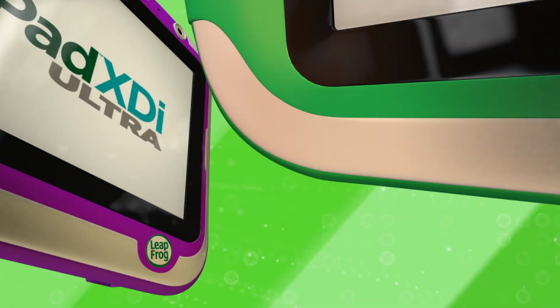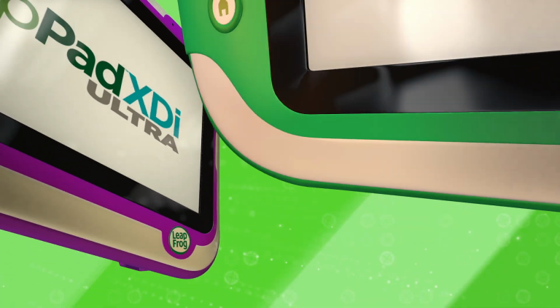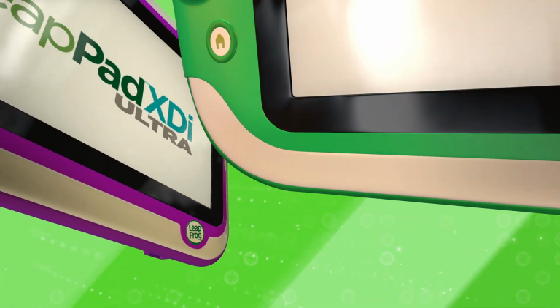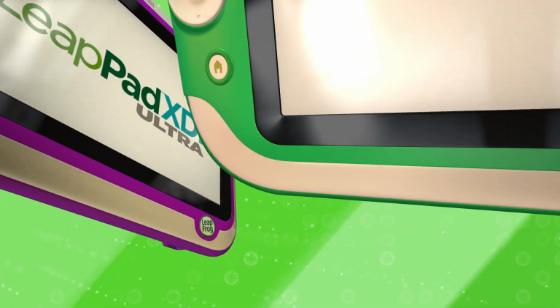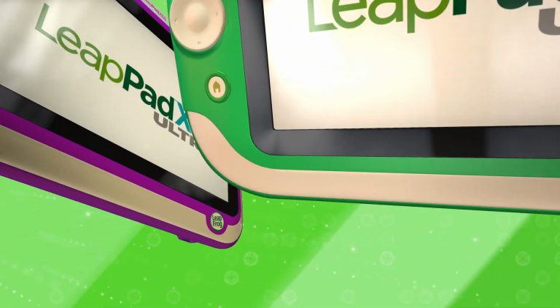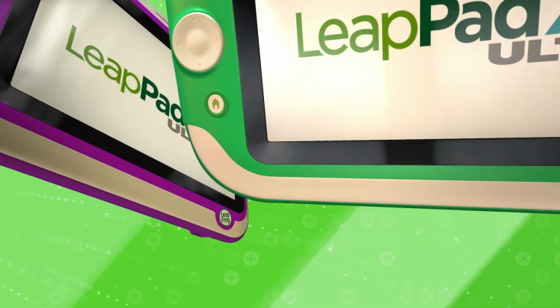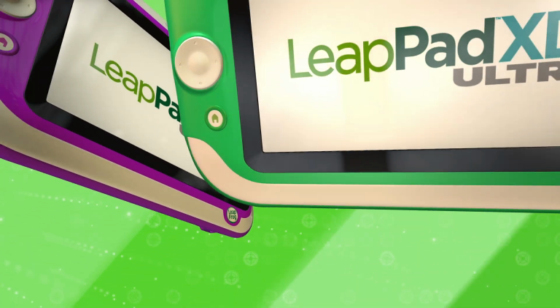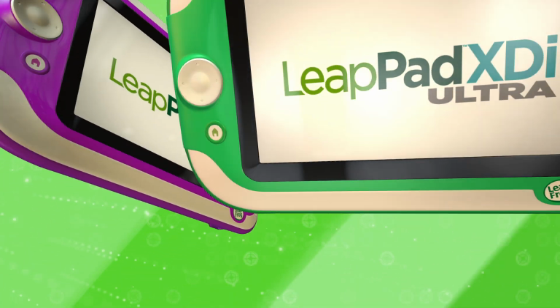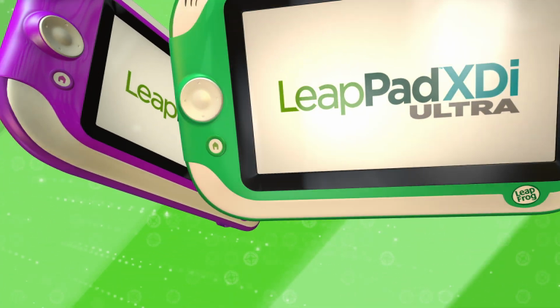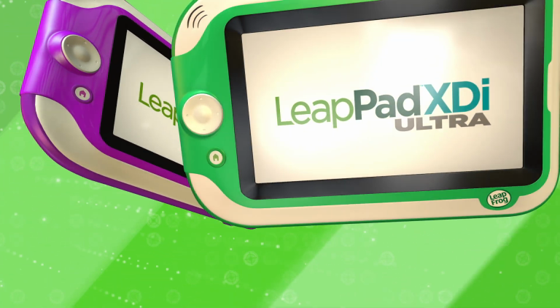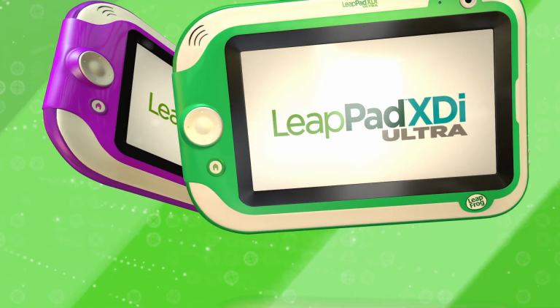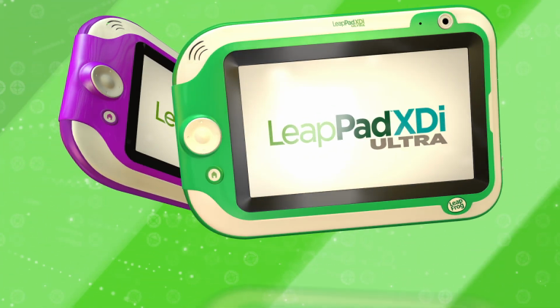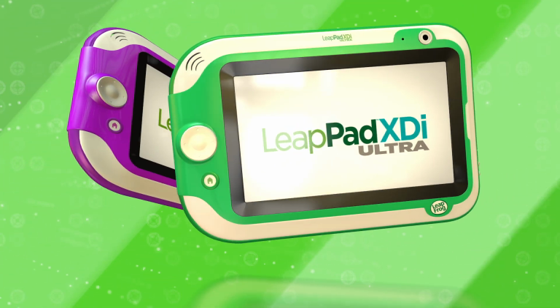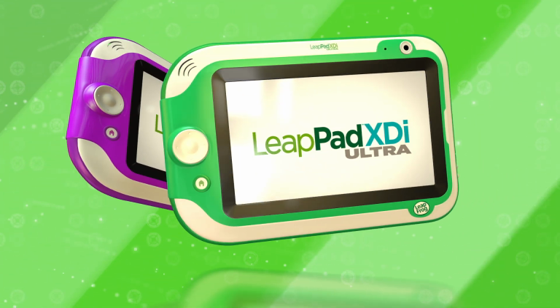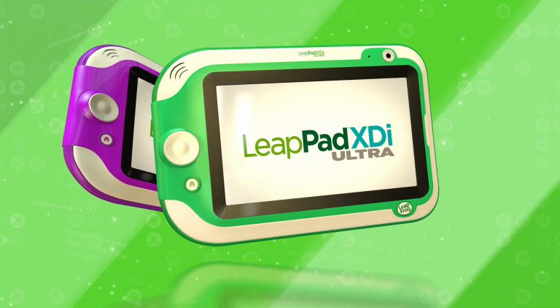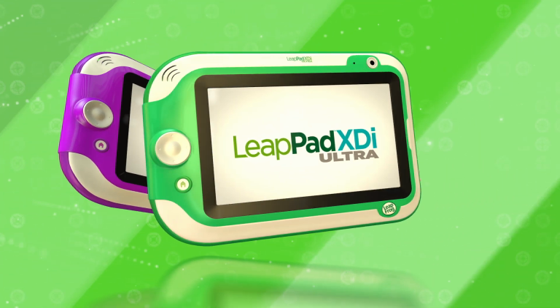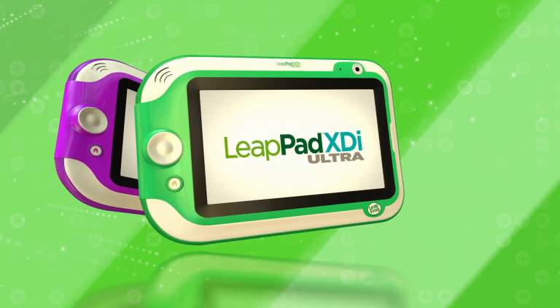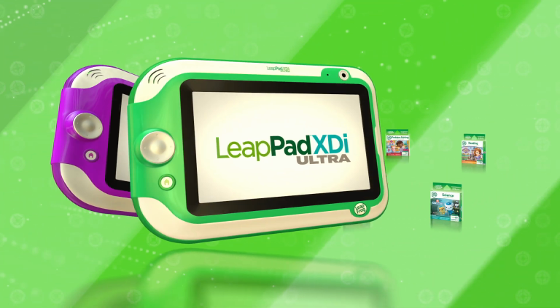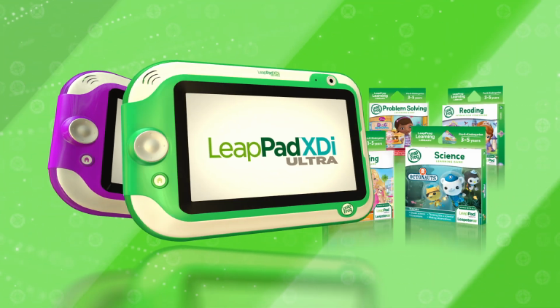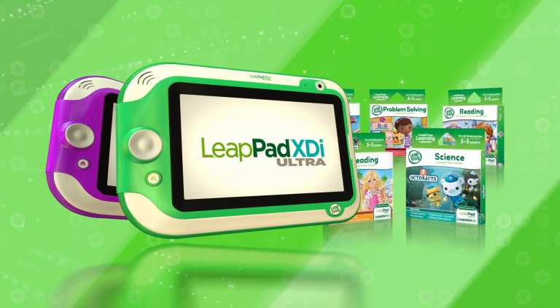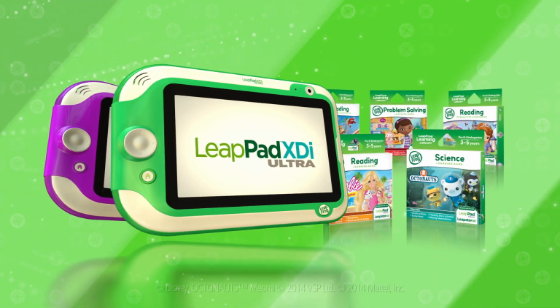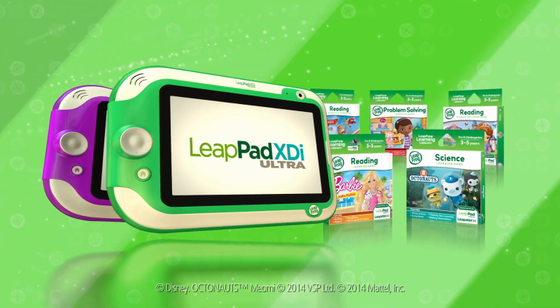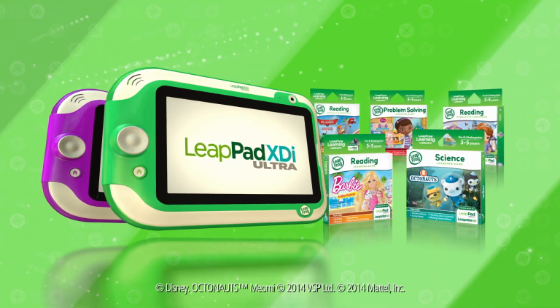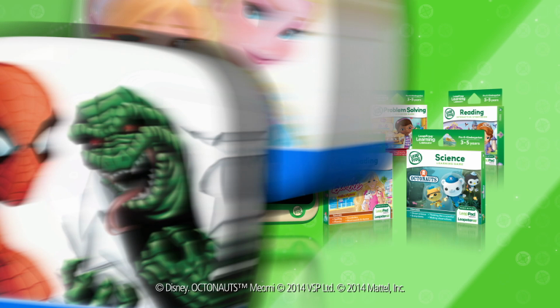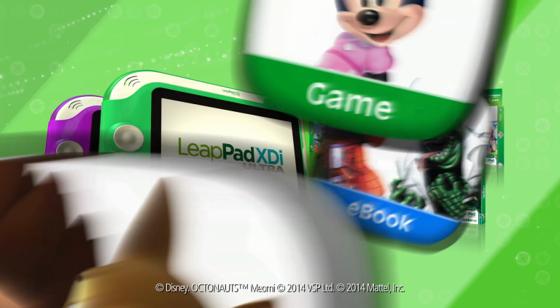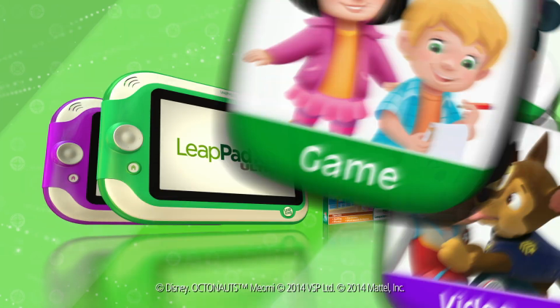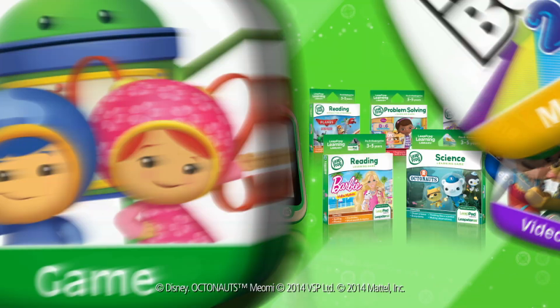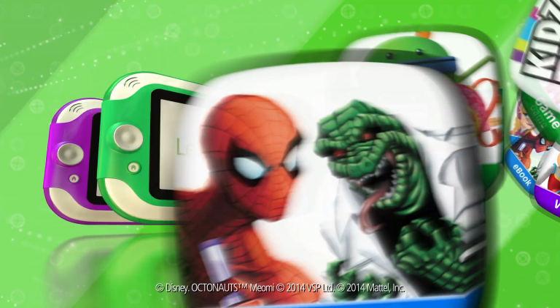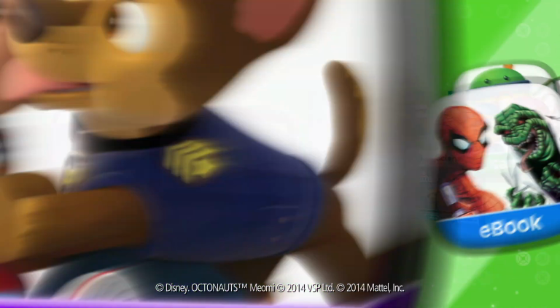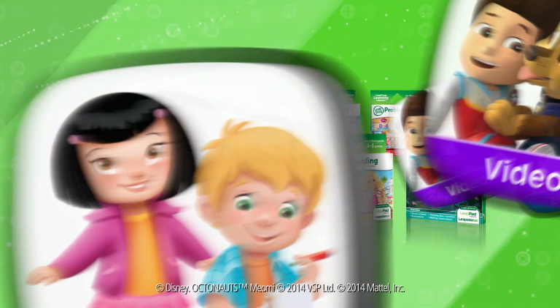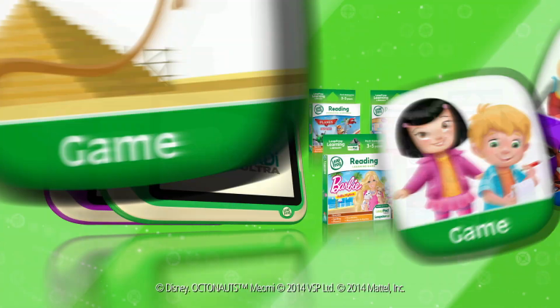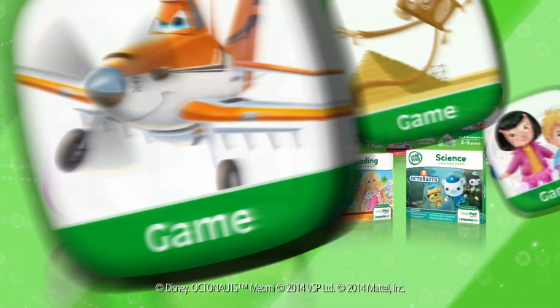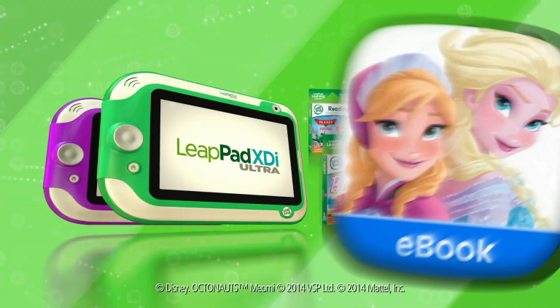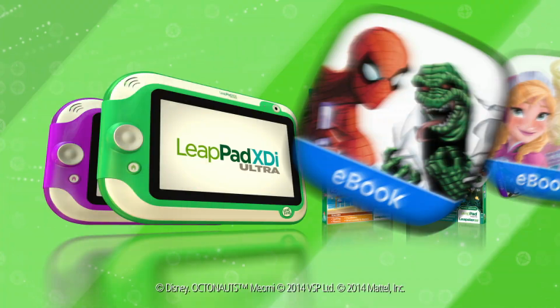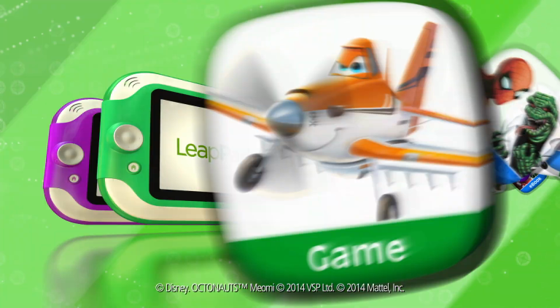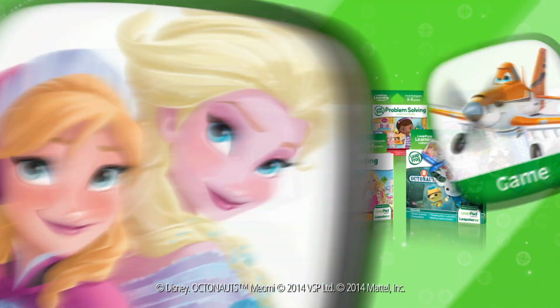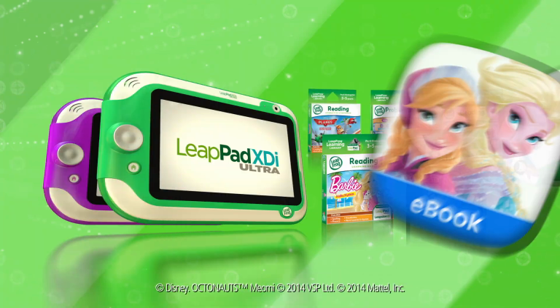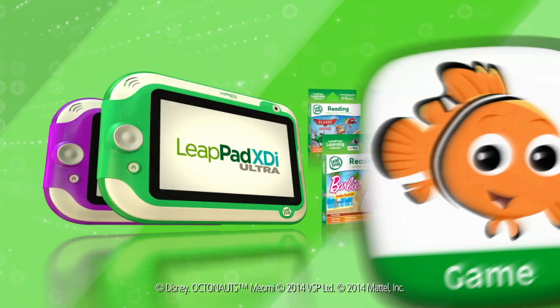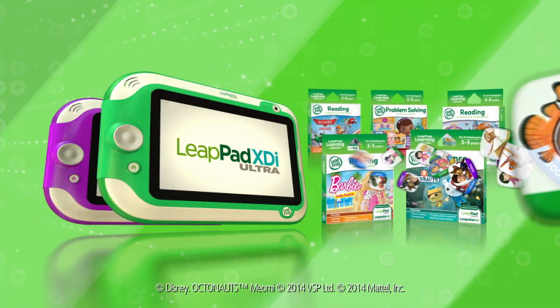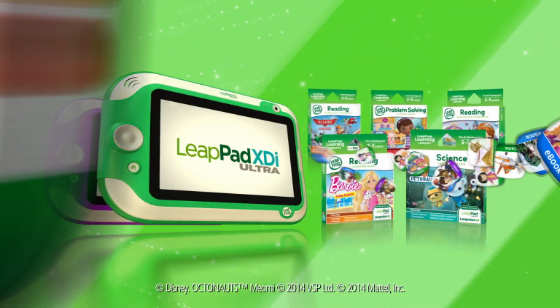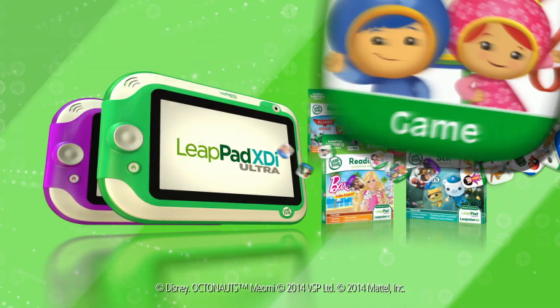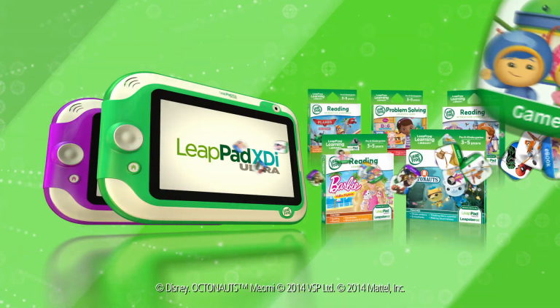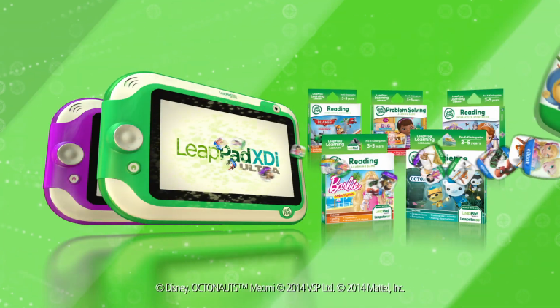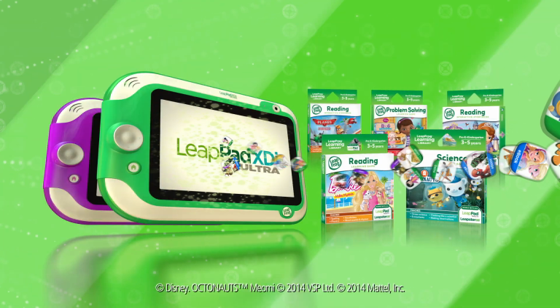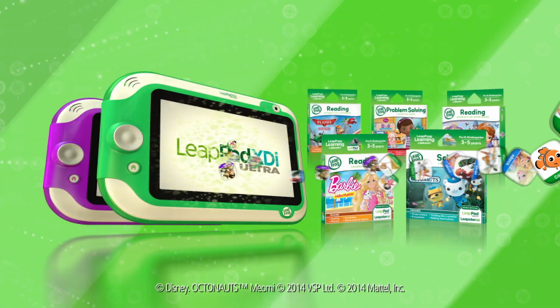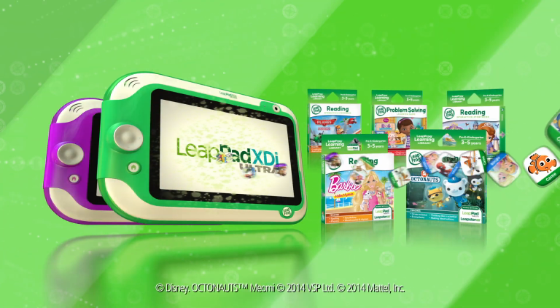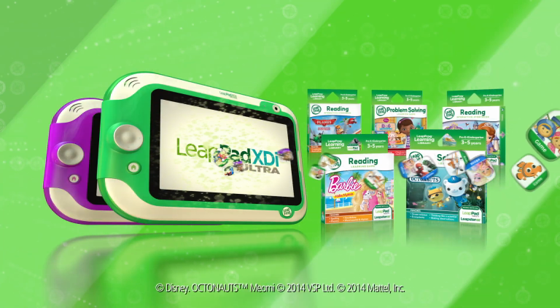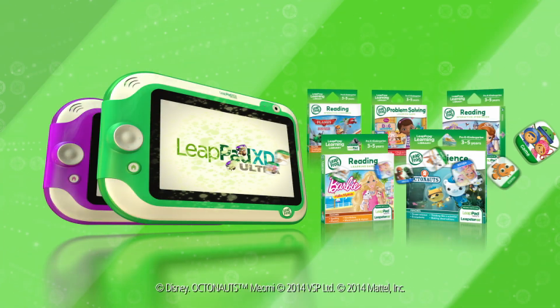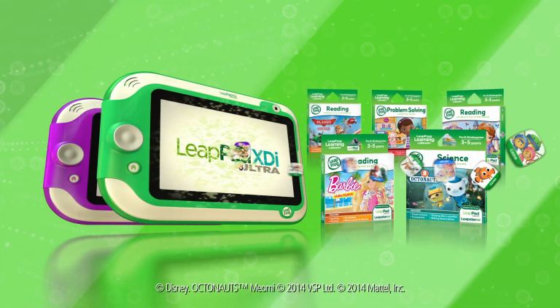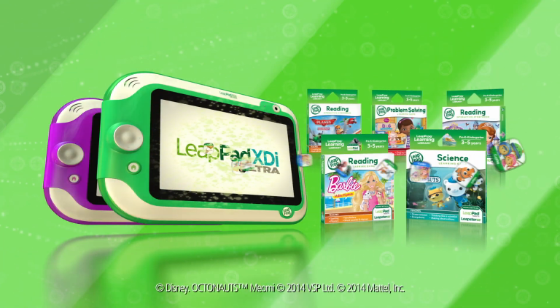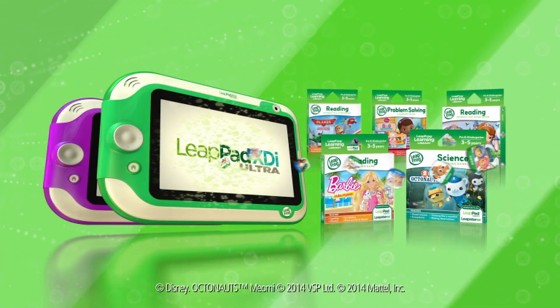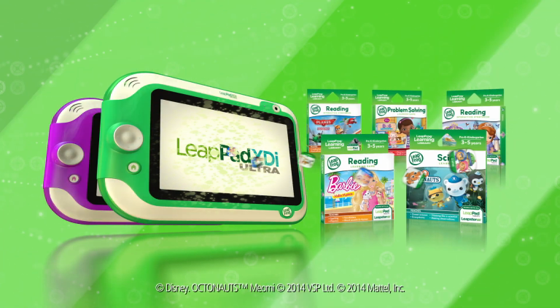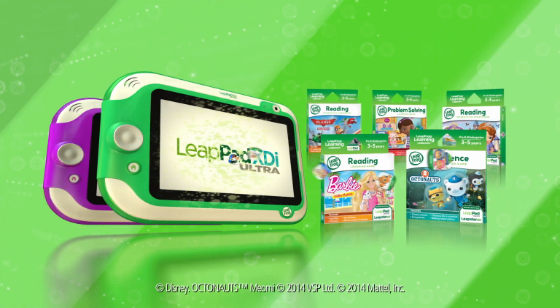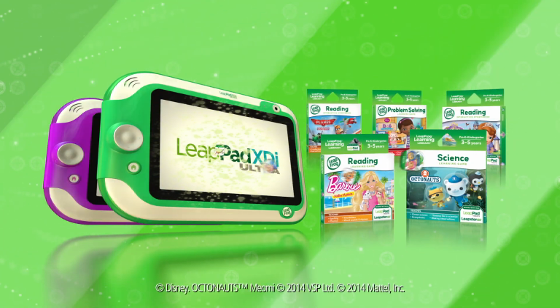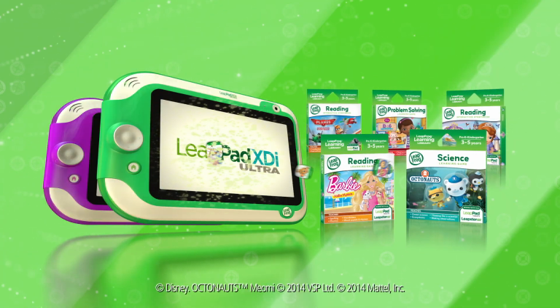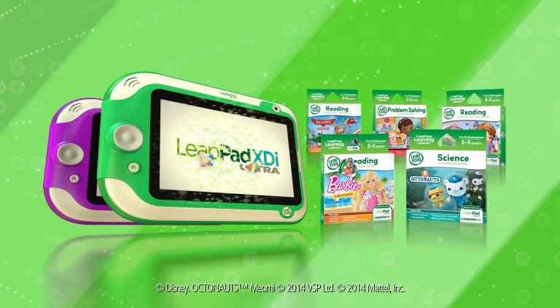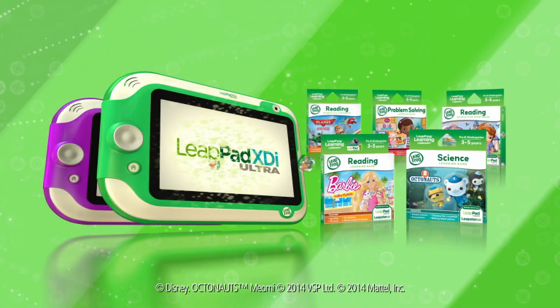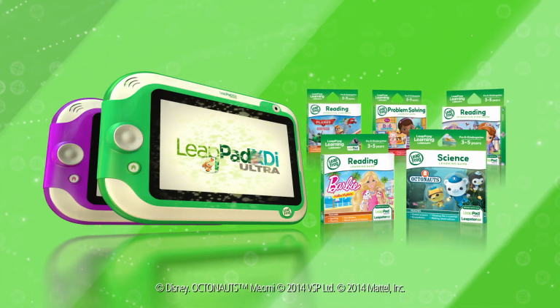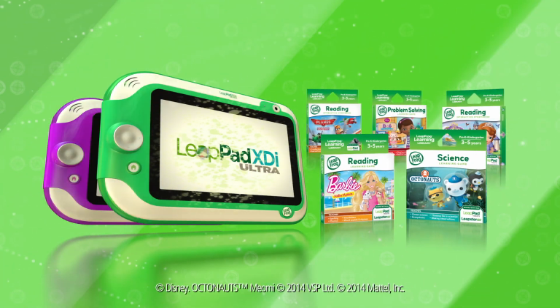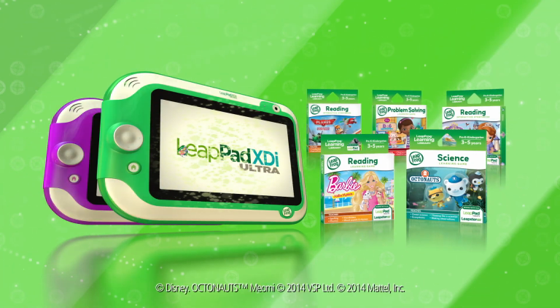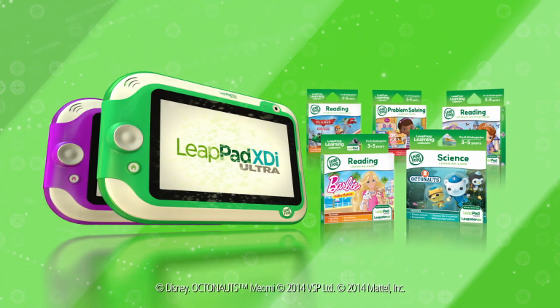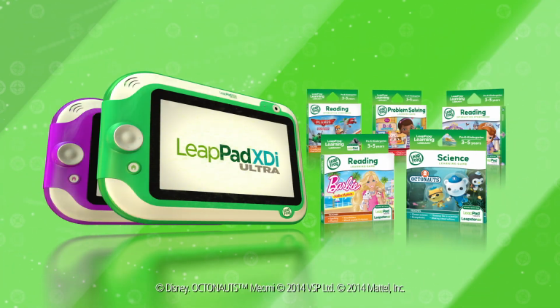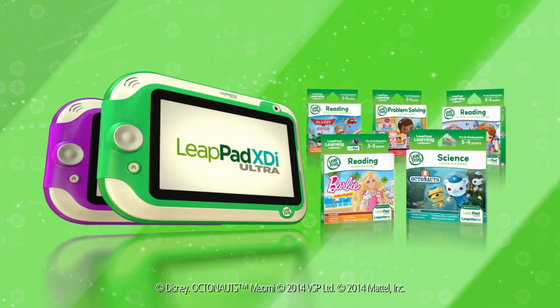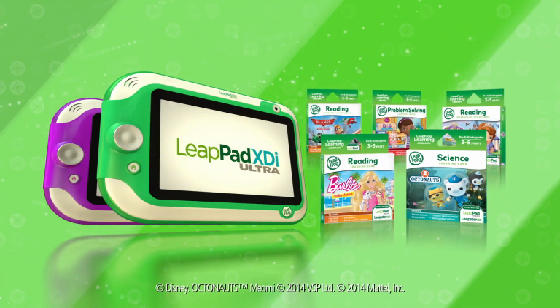It's everything parents want and everything kids will love. The LeapPad Ultra XTI from LeapFrog — the perfect first tablet for kids.